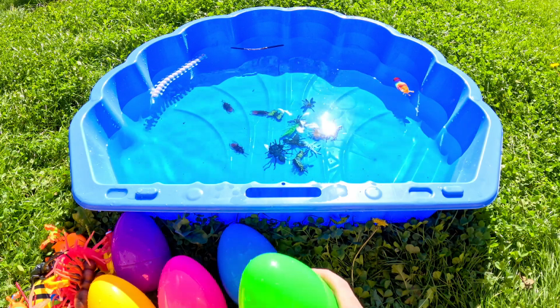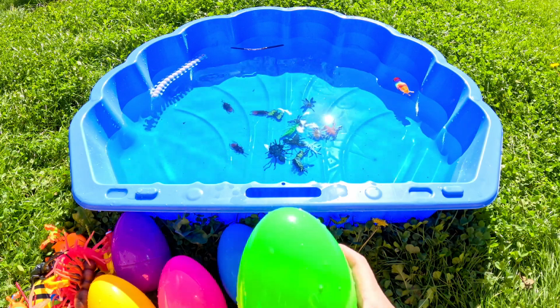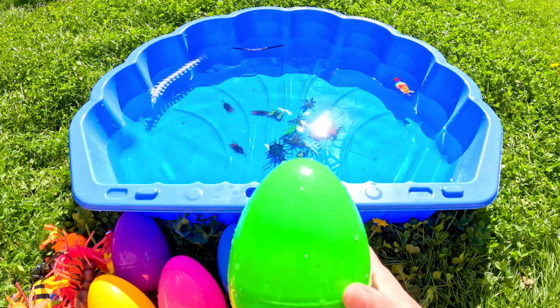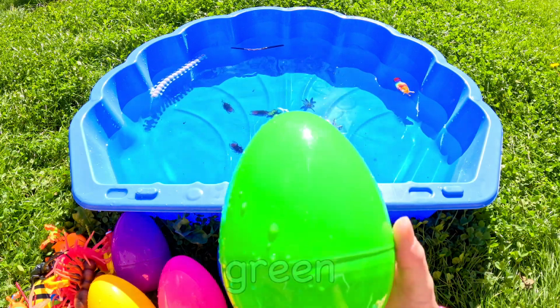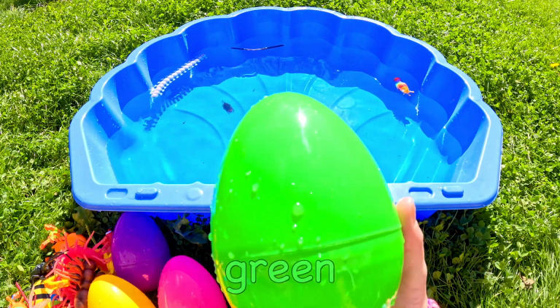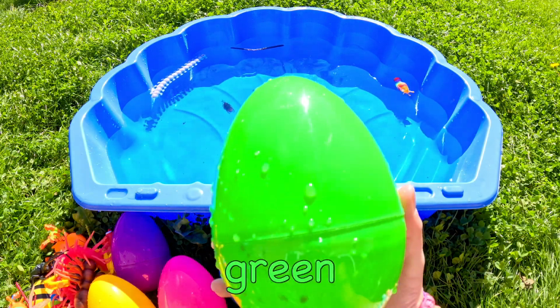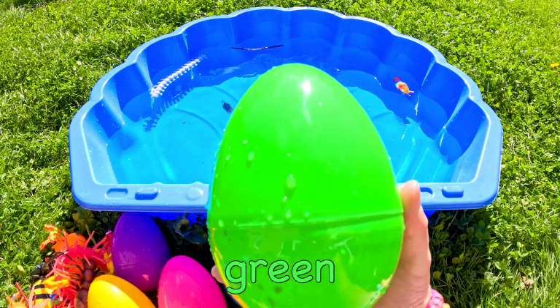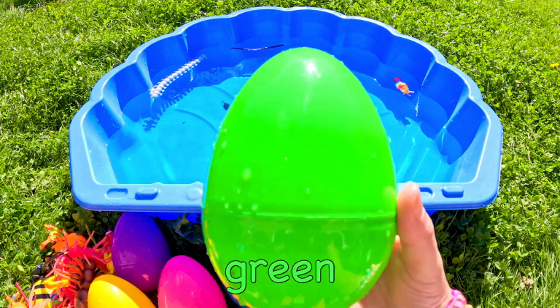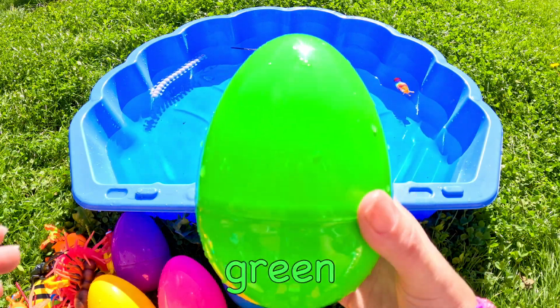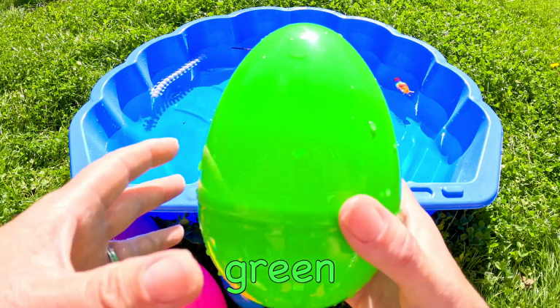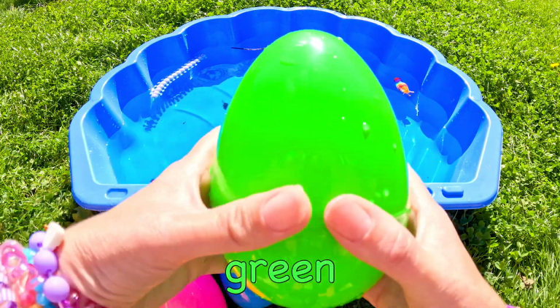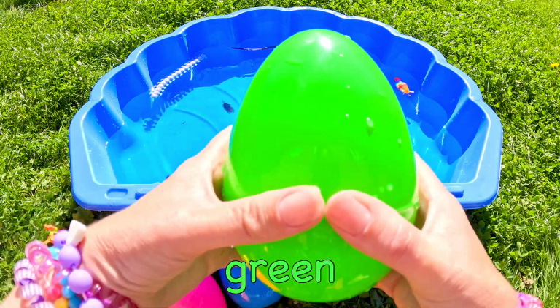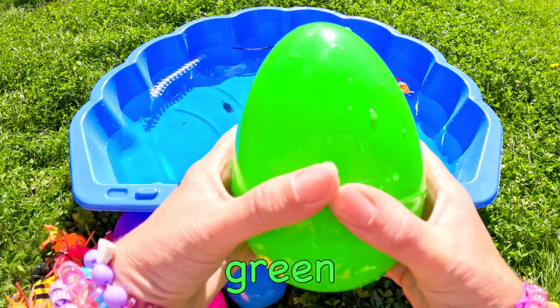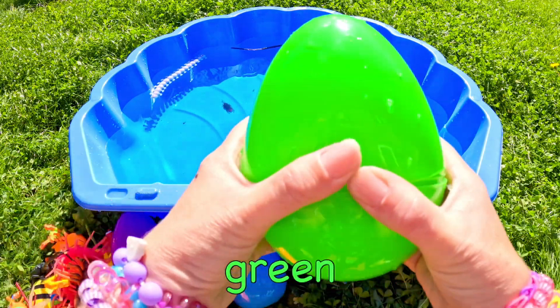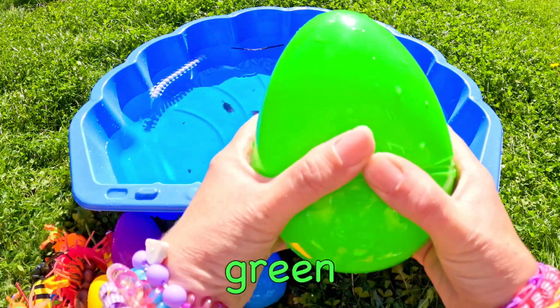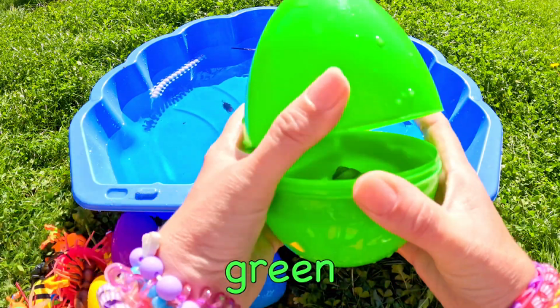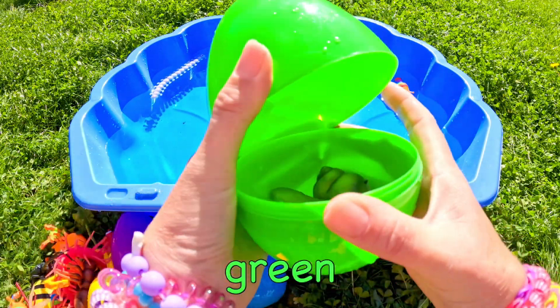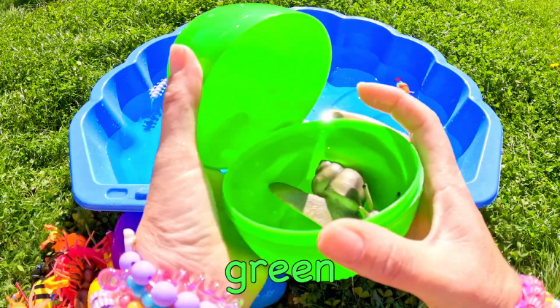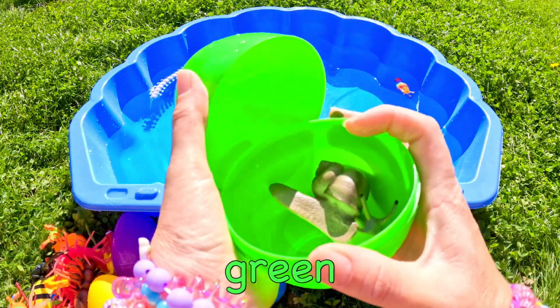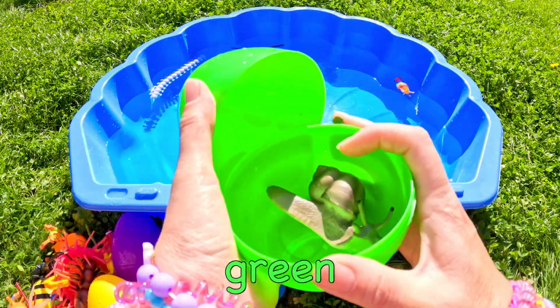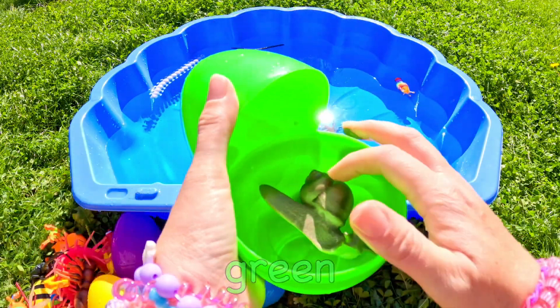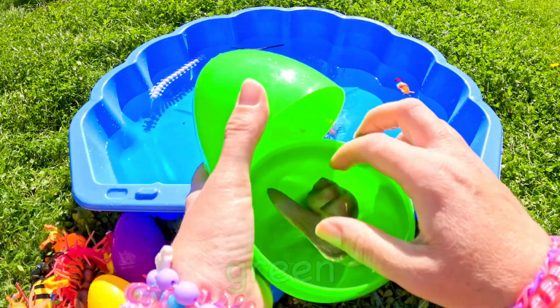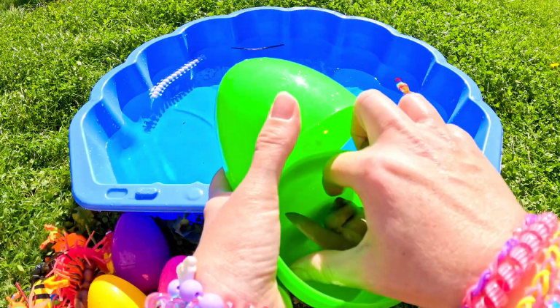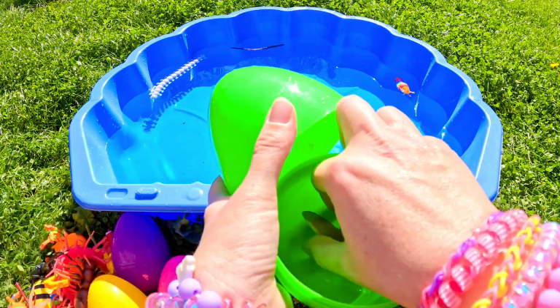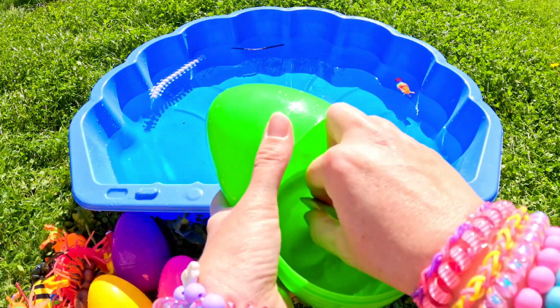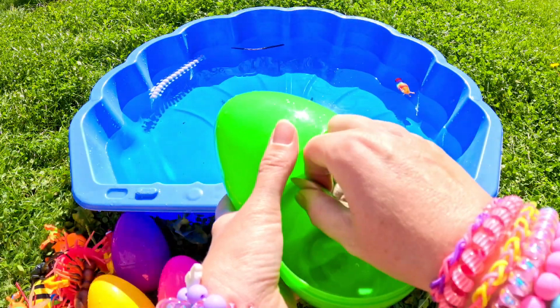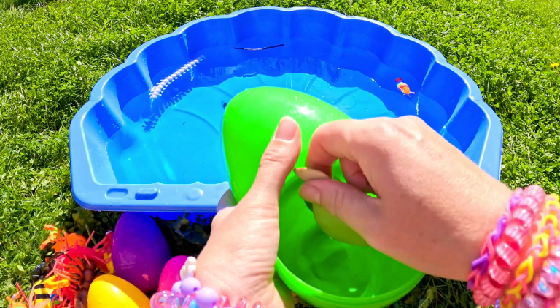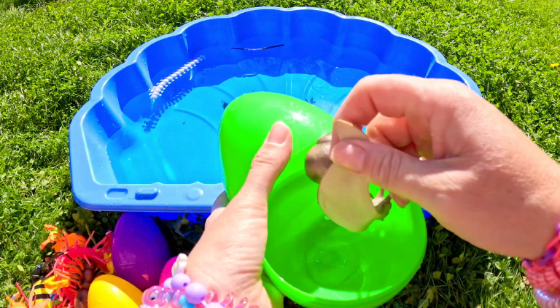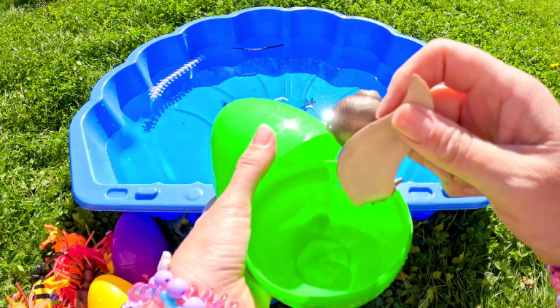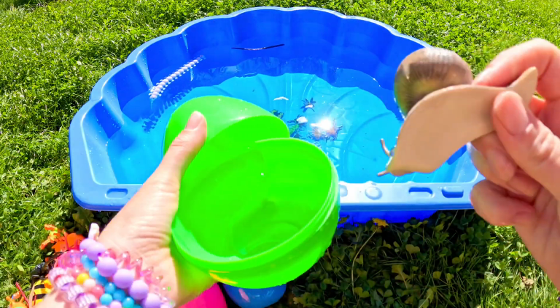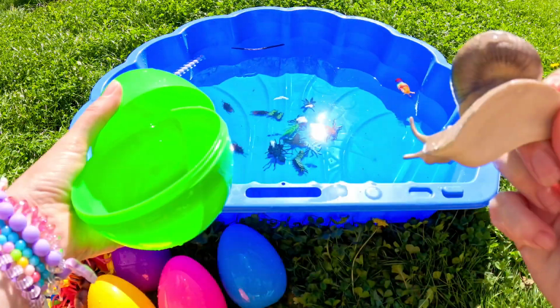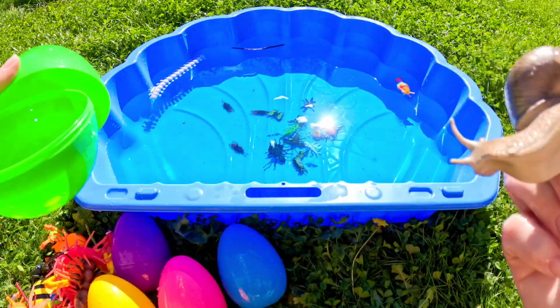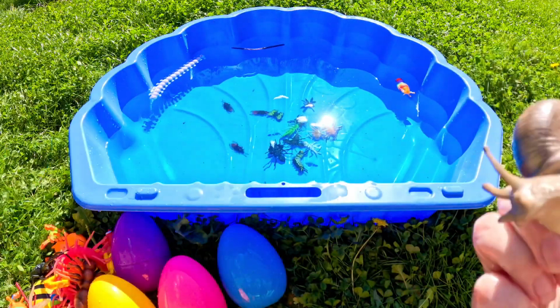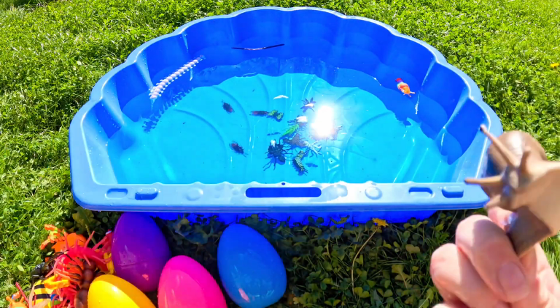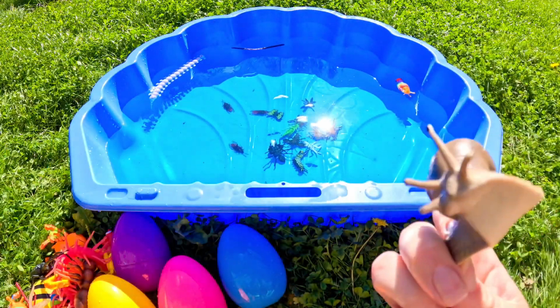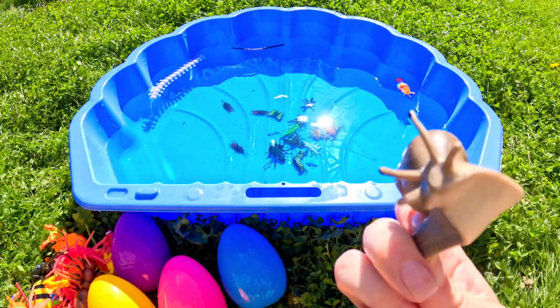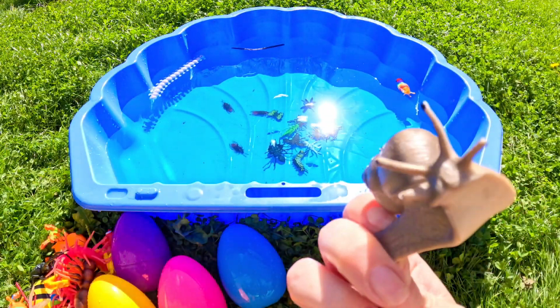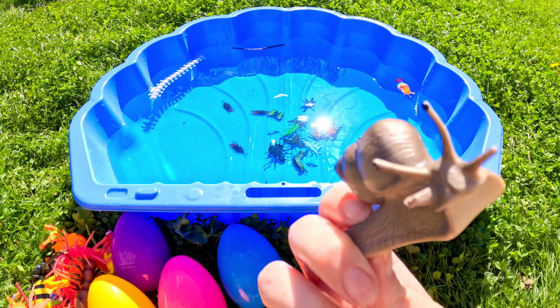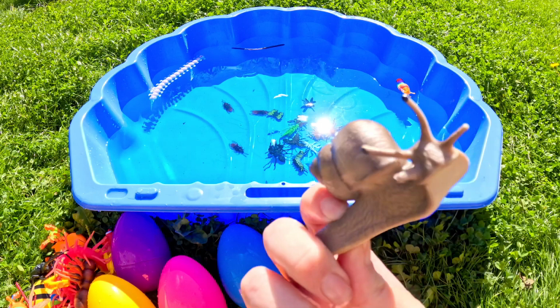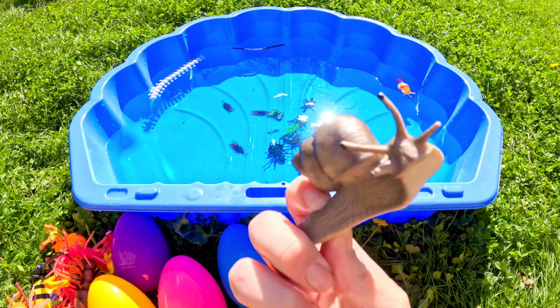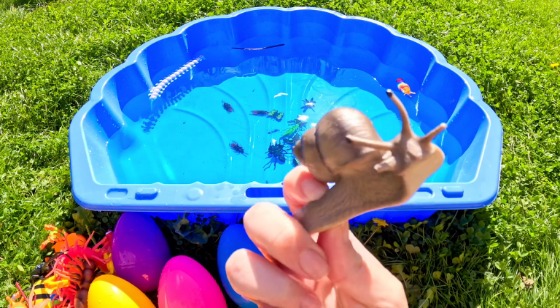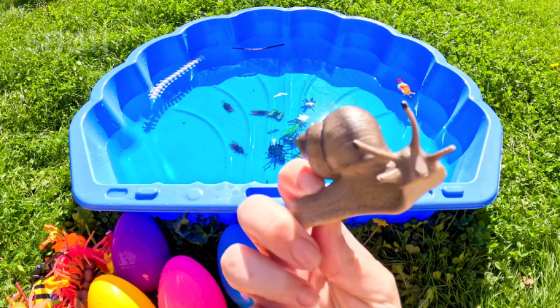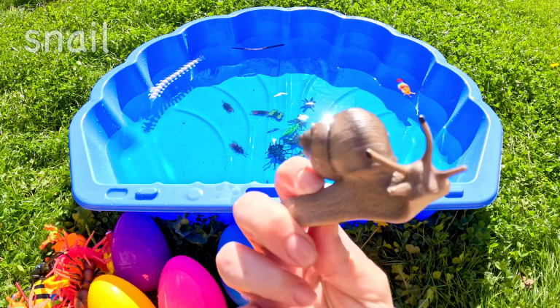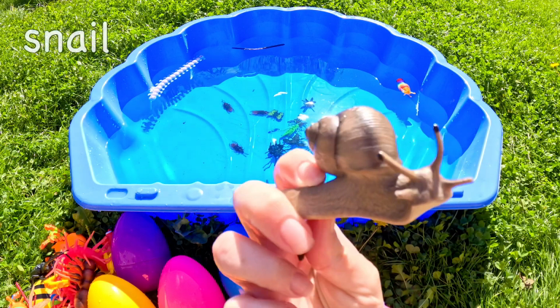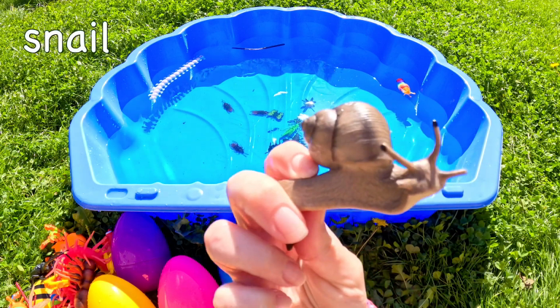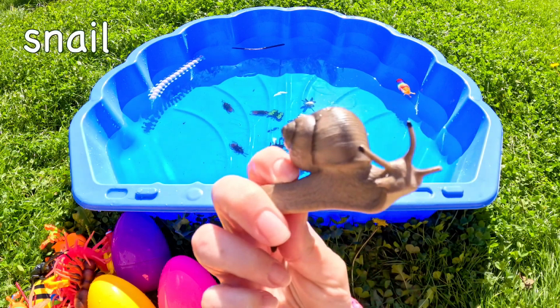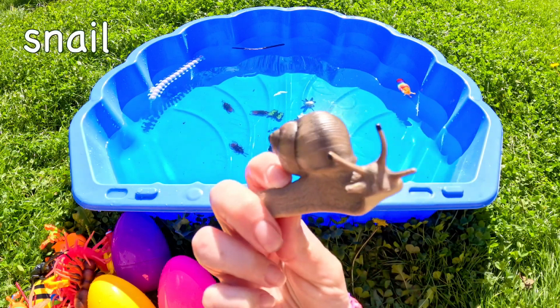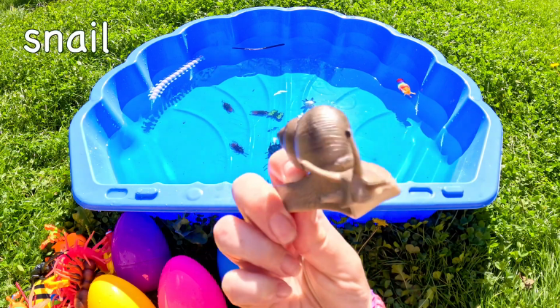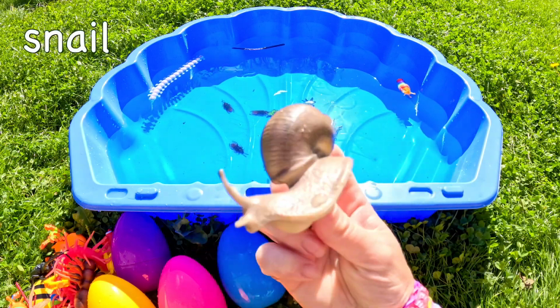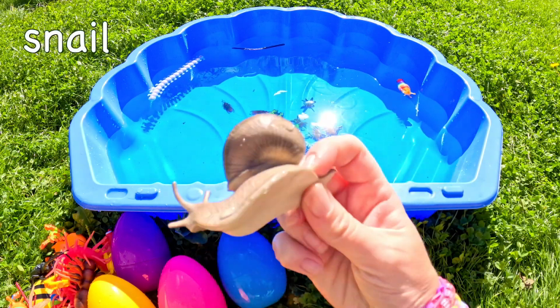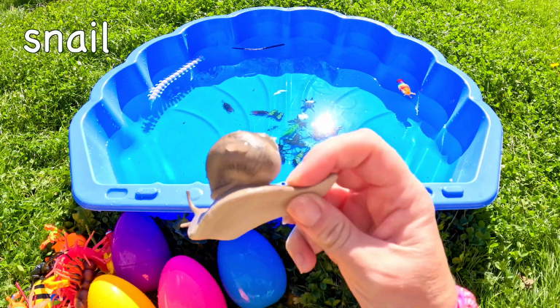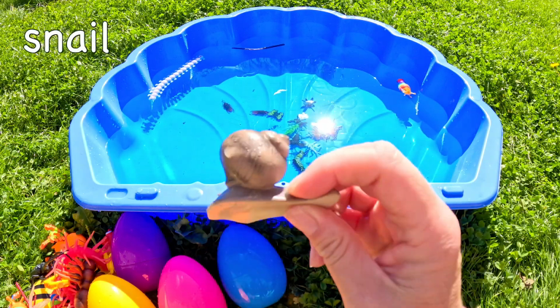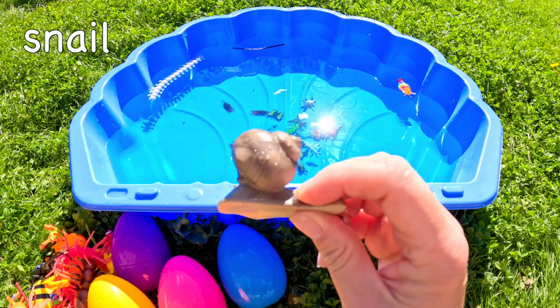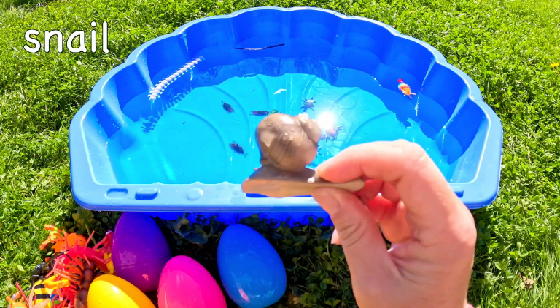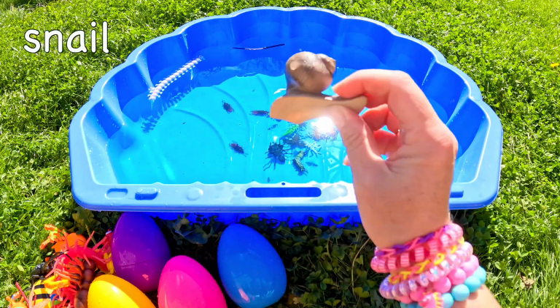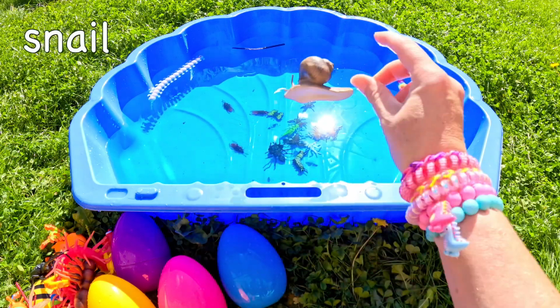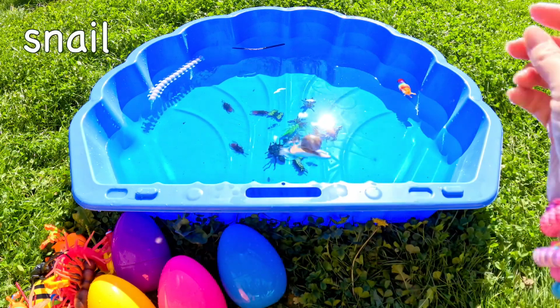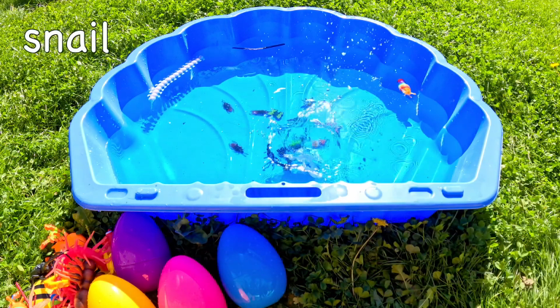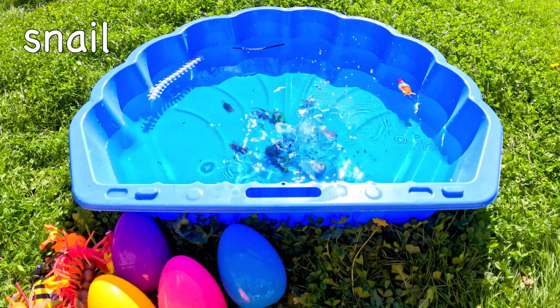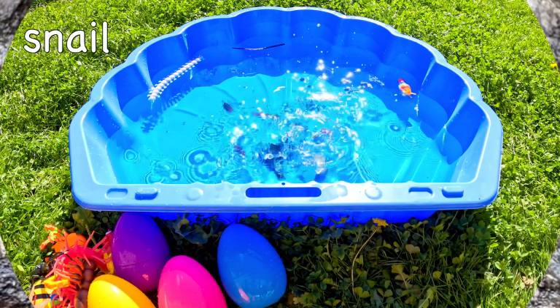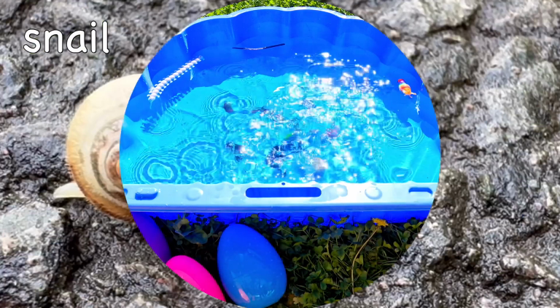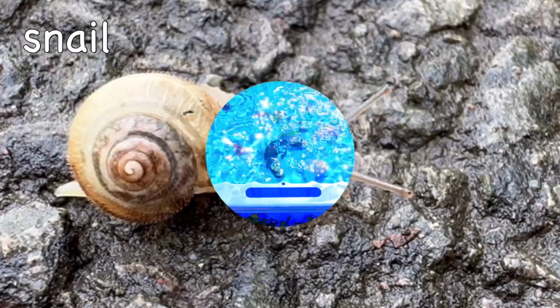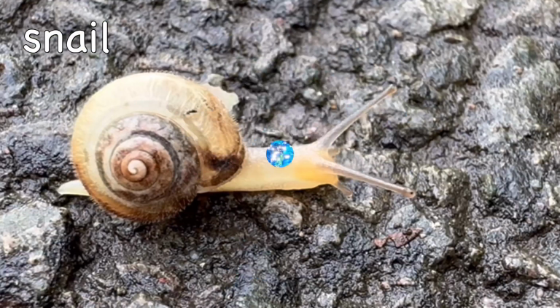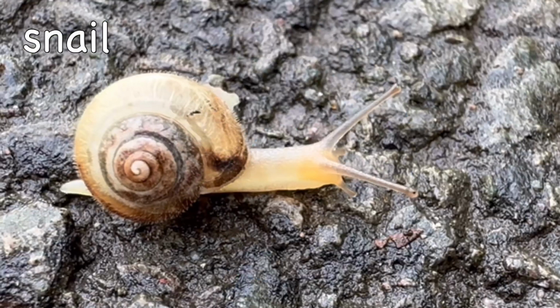What's in this big green egg? Yay! A snail!